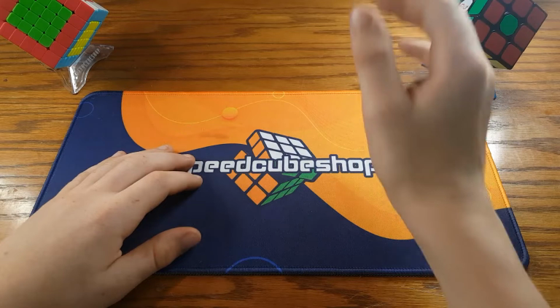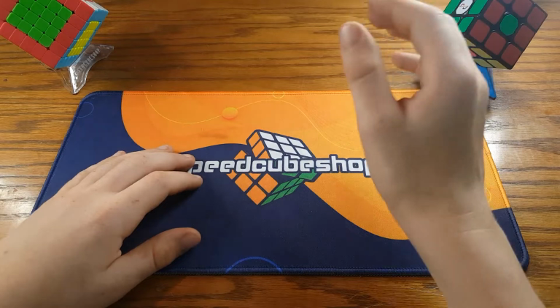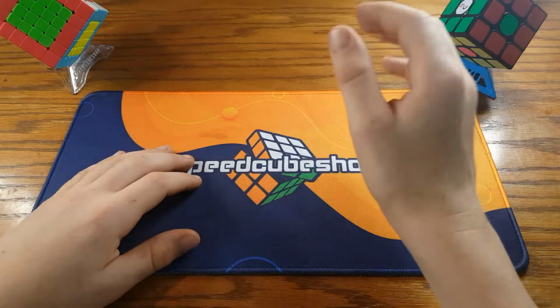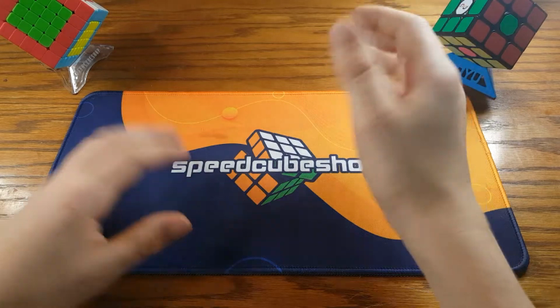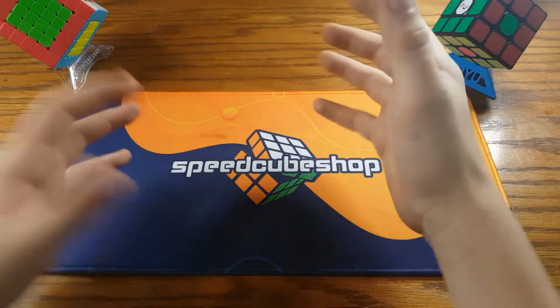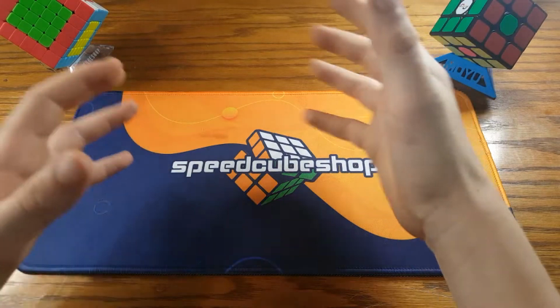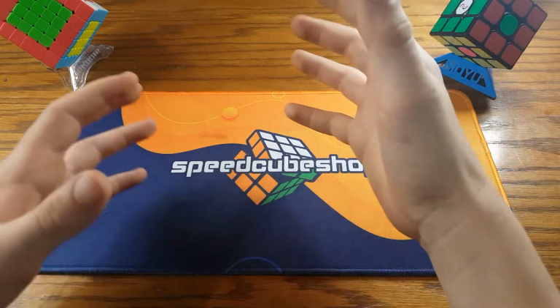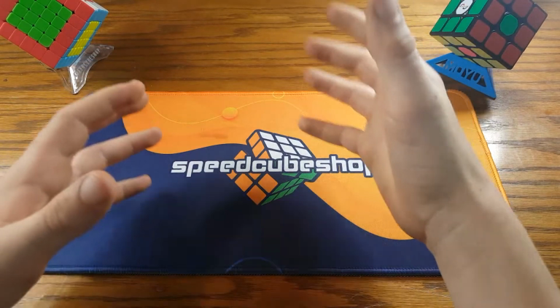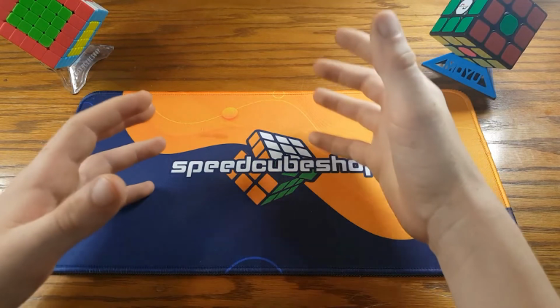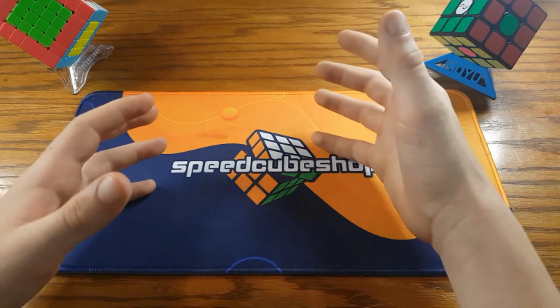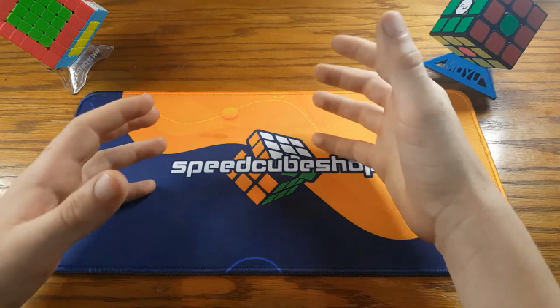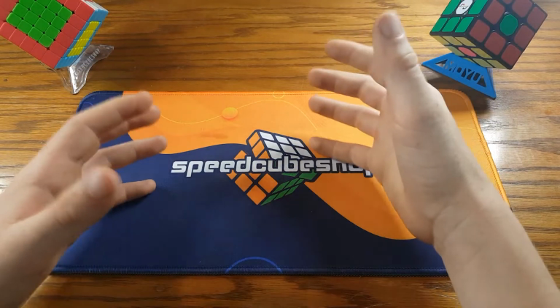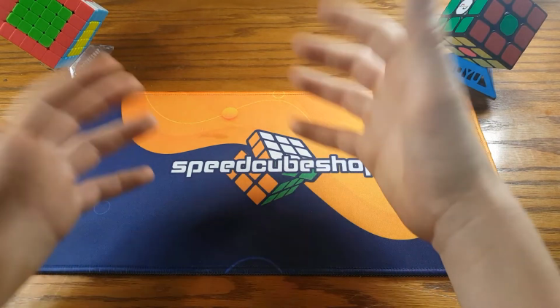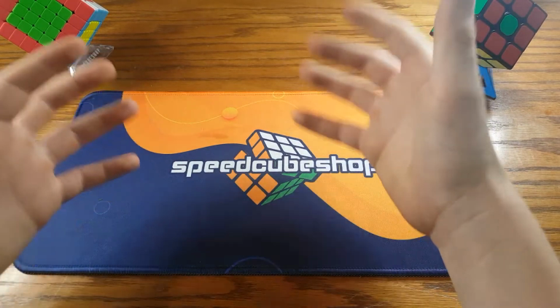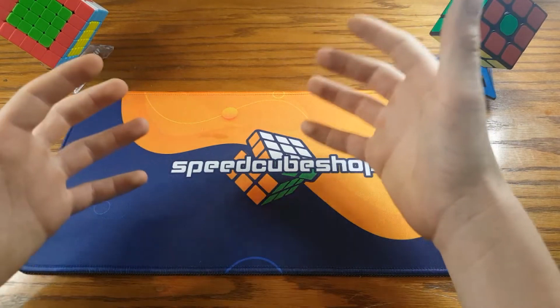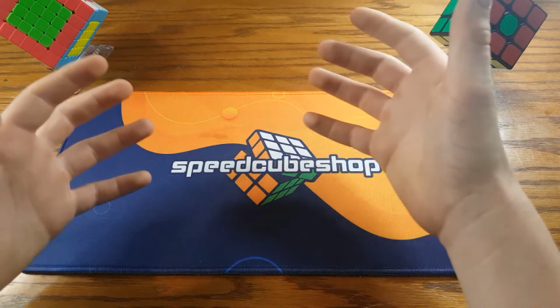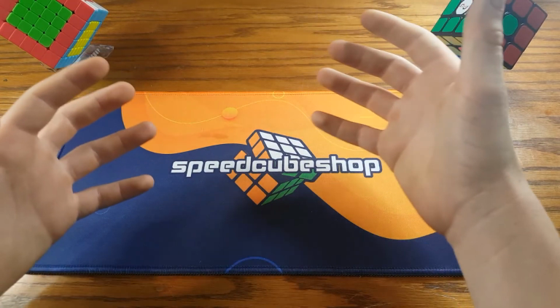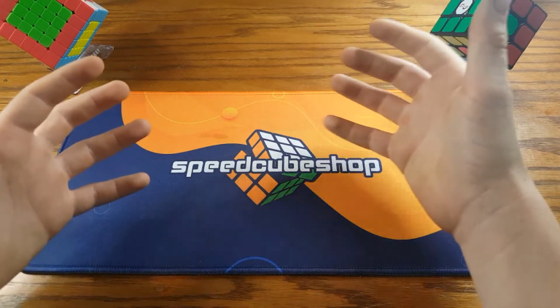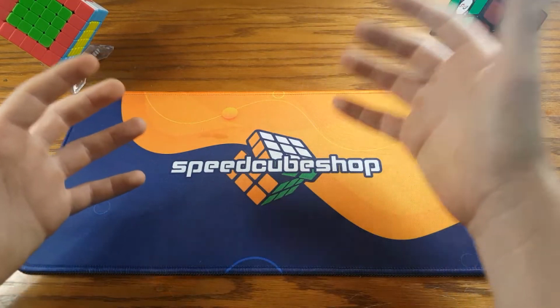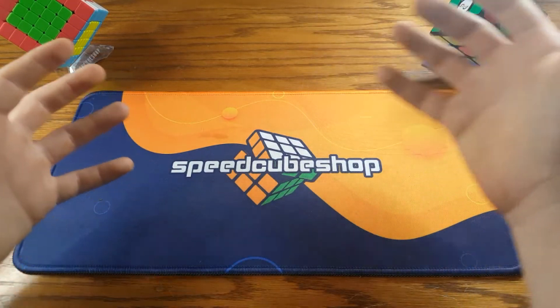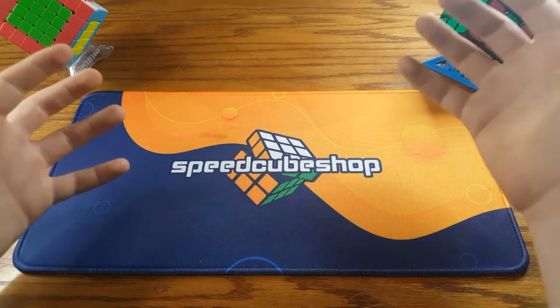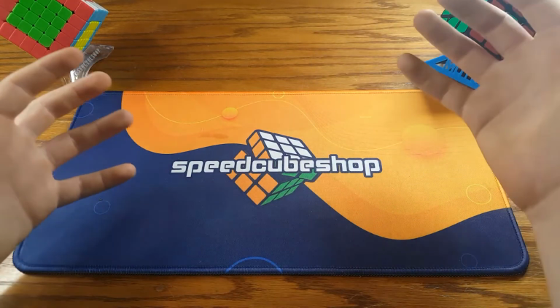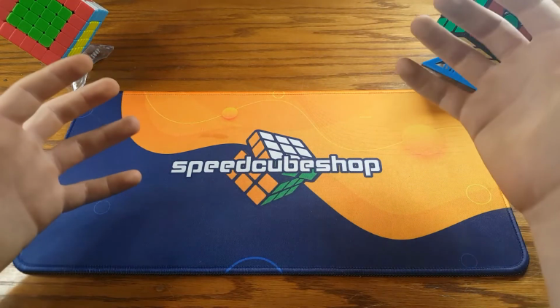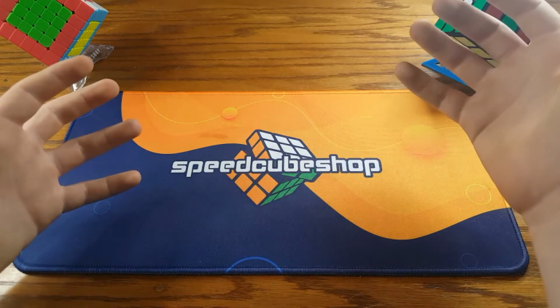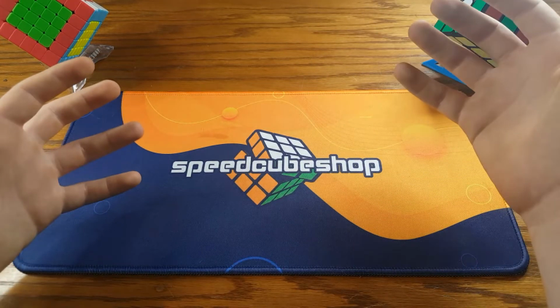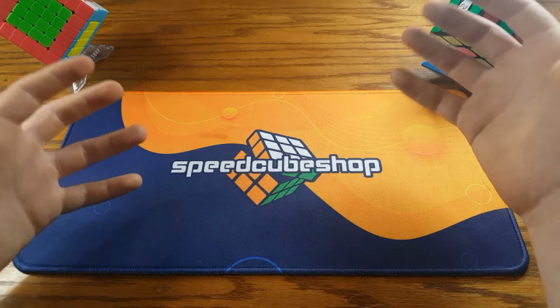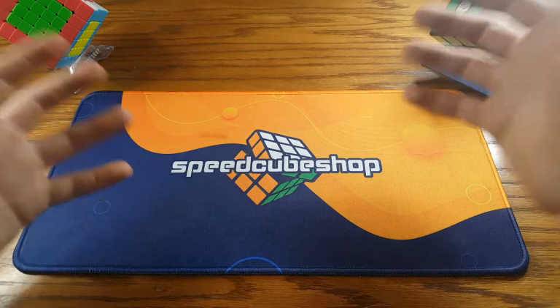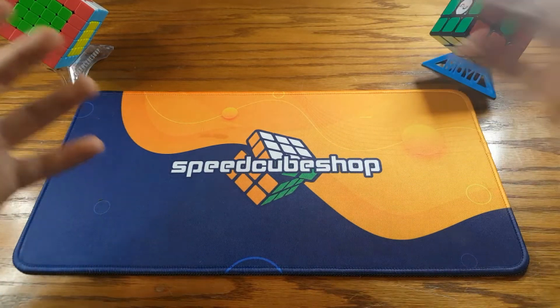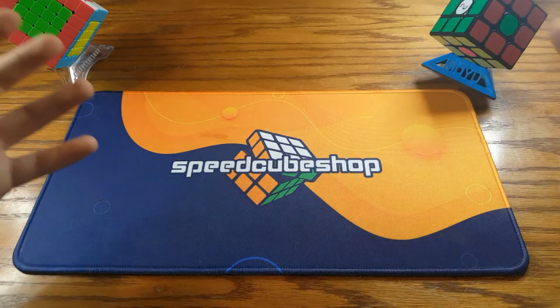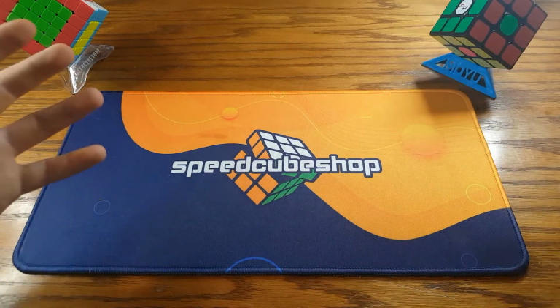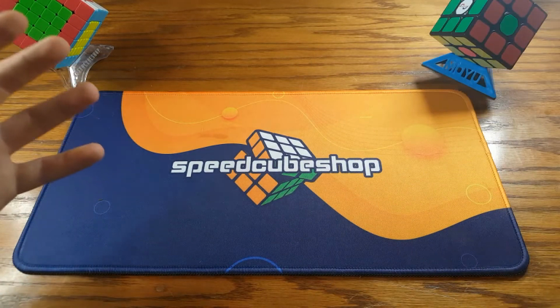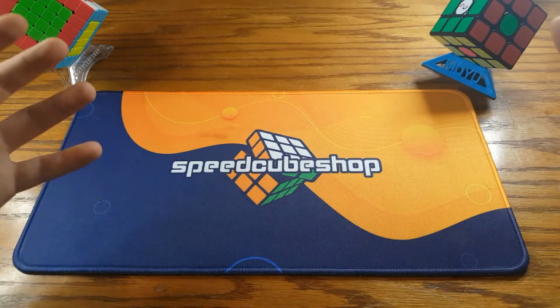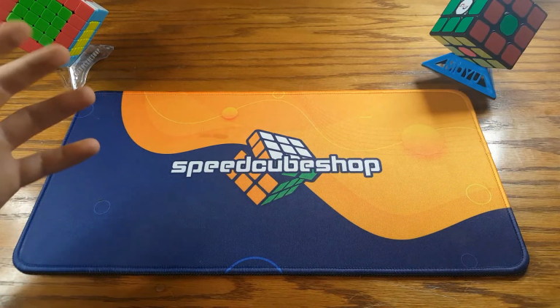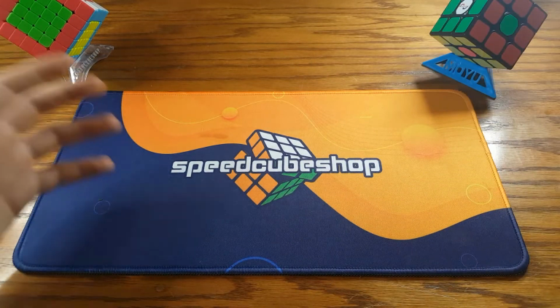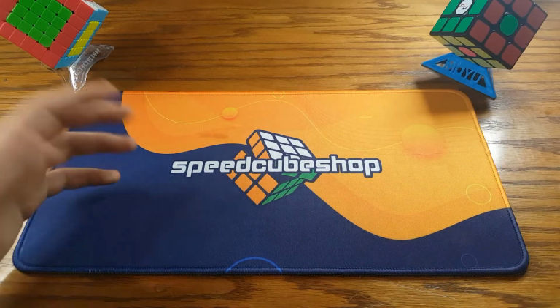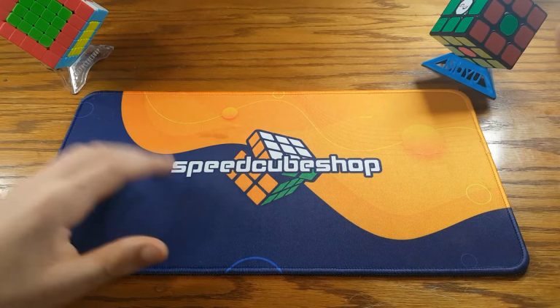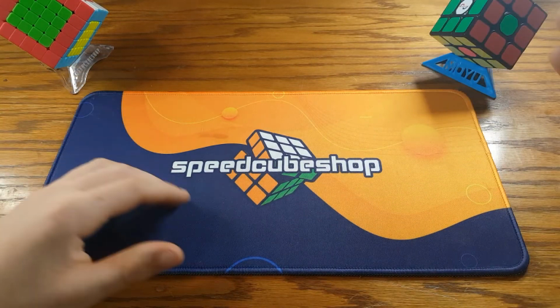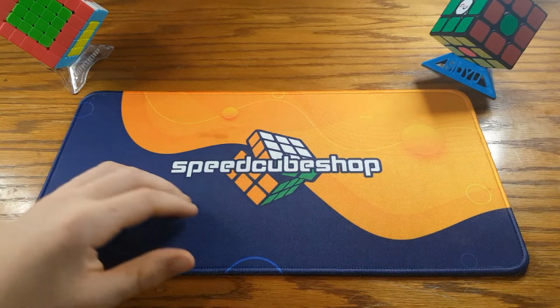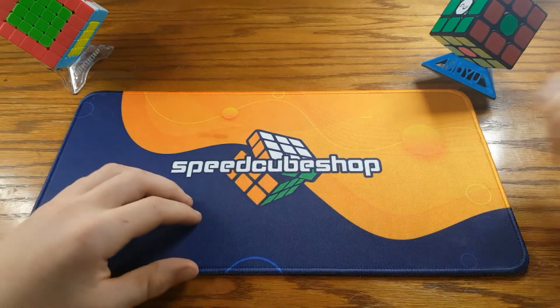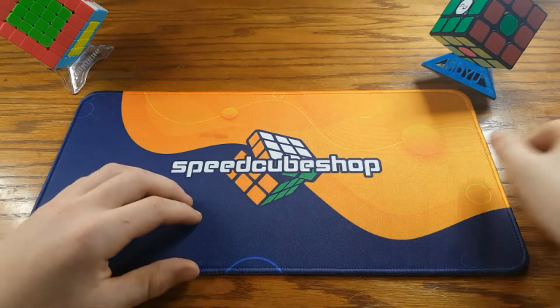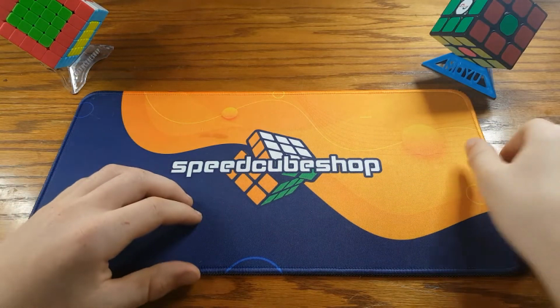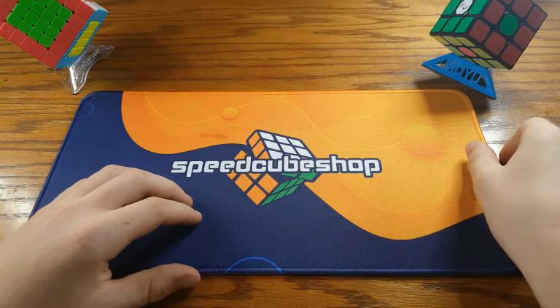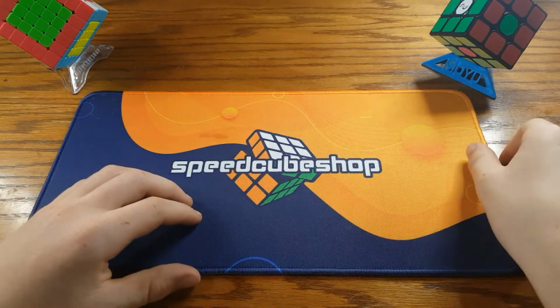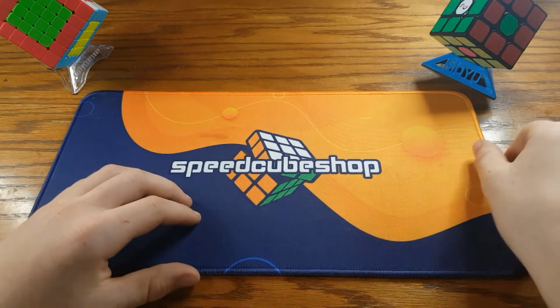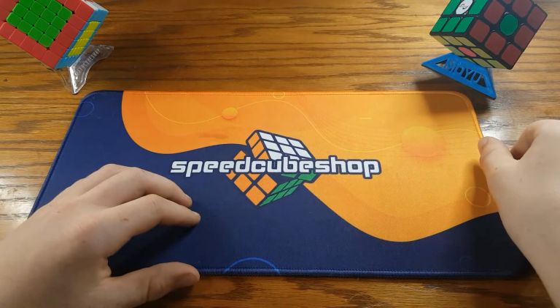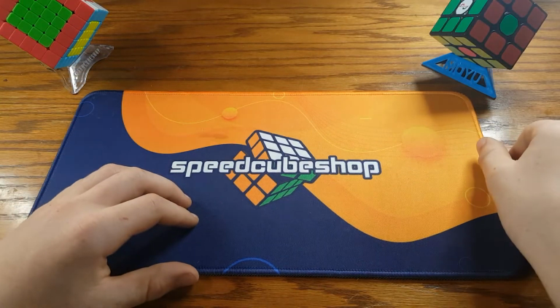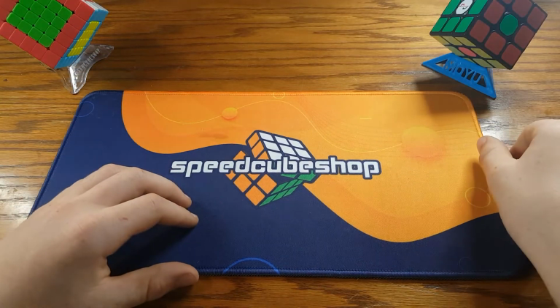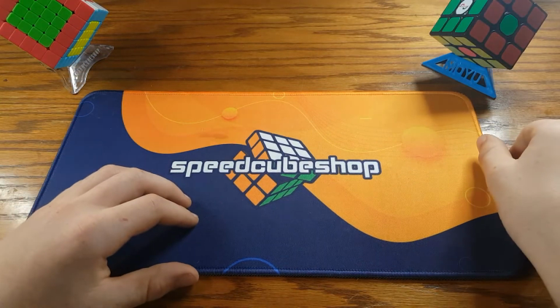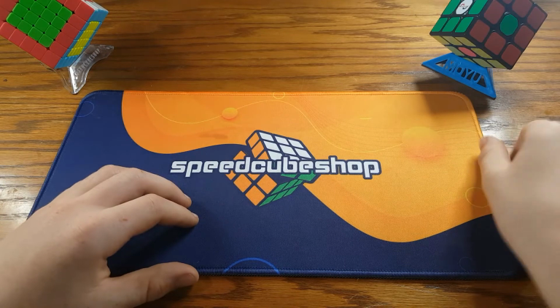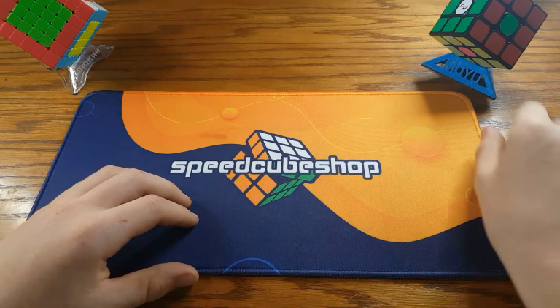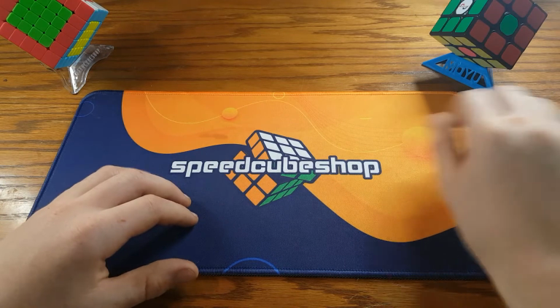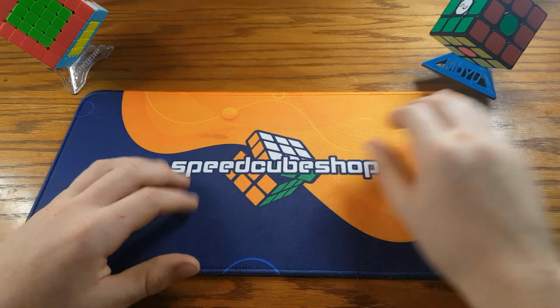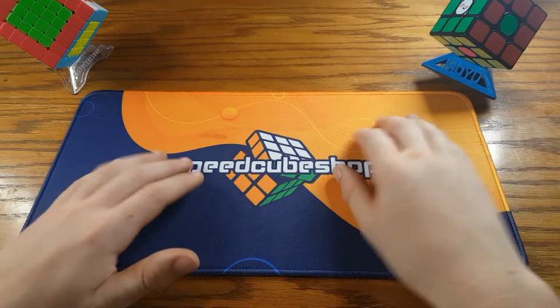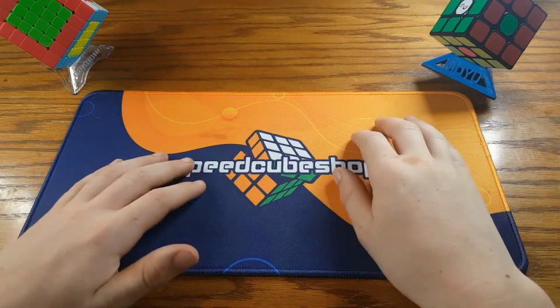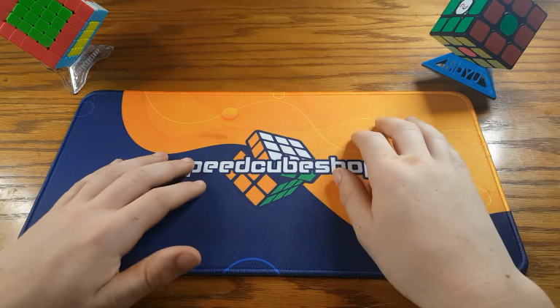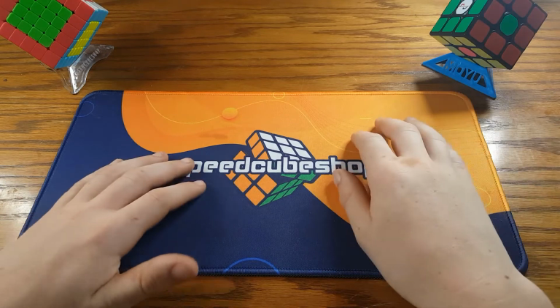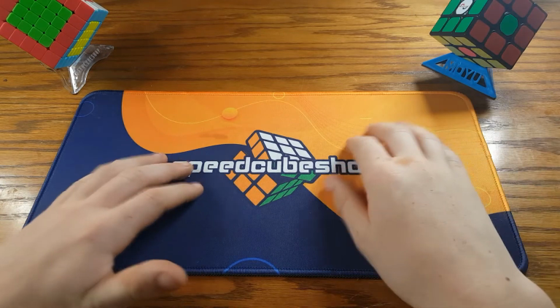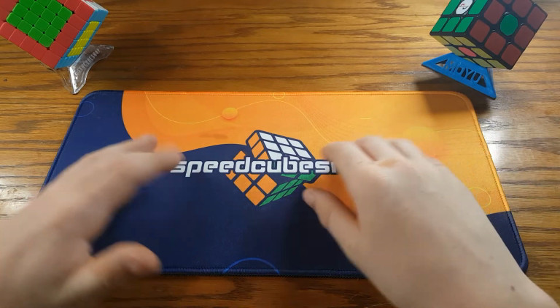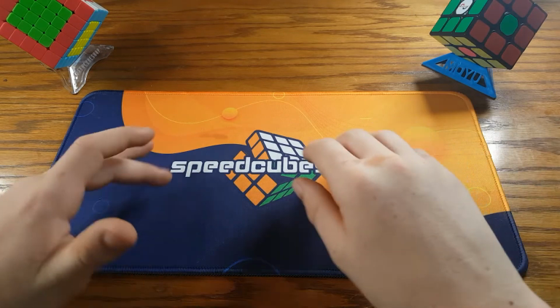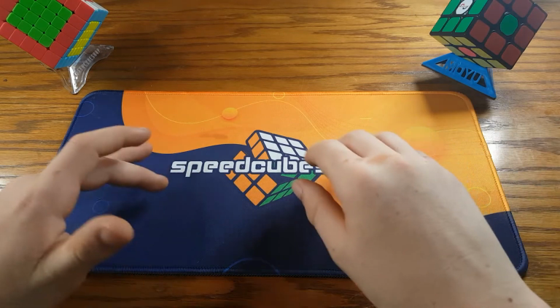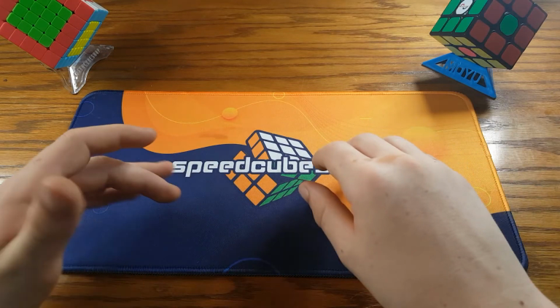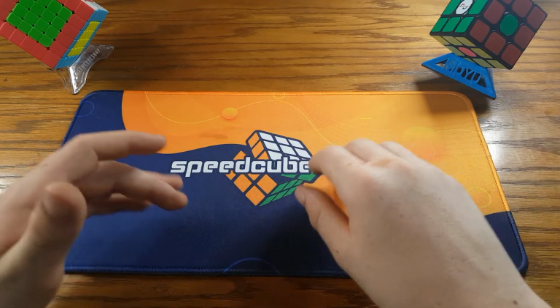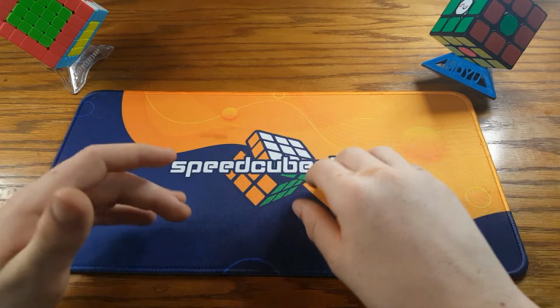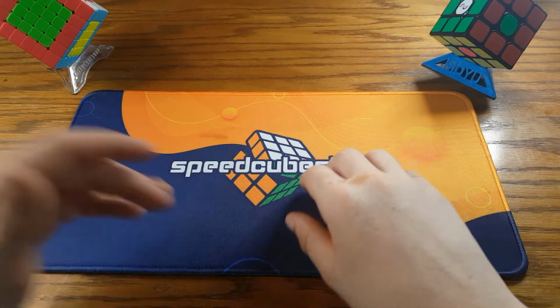Hey everybody, it's Cupage at B, and this is a brand new series I'm starting up called You Can Learn PLL. I really hope you enjoy this series. Let's go right into it.